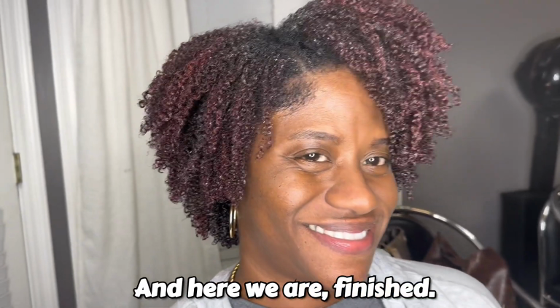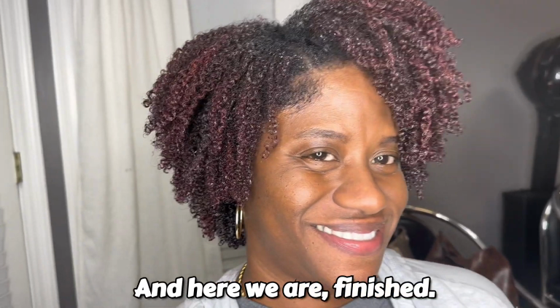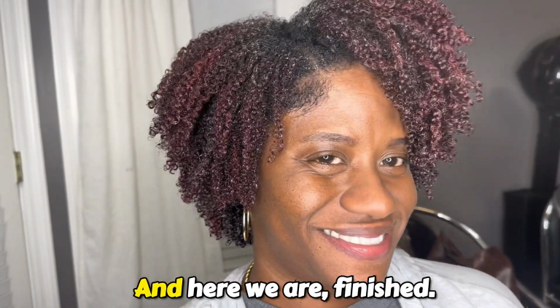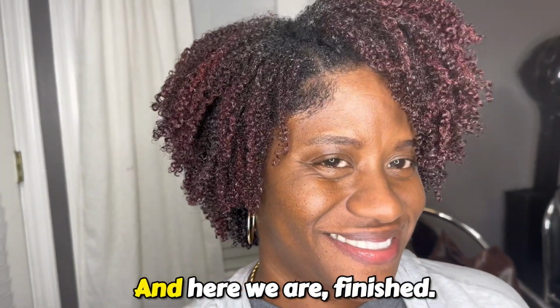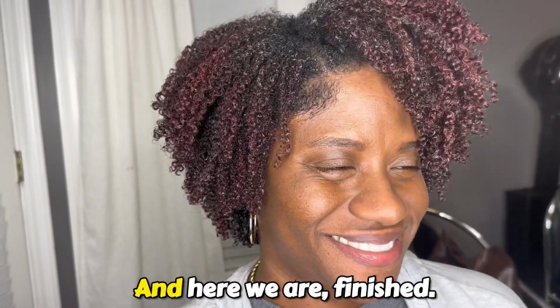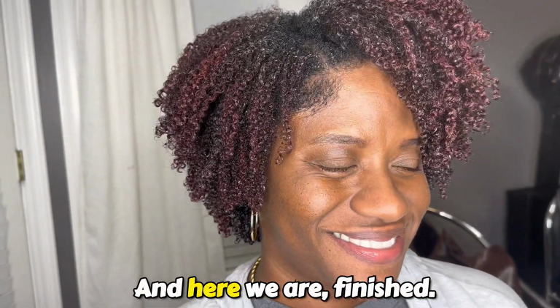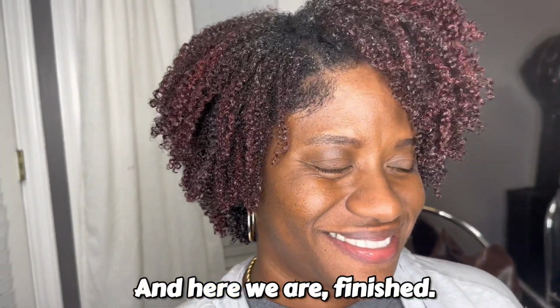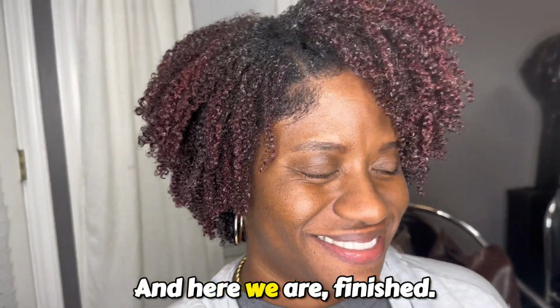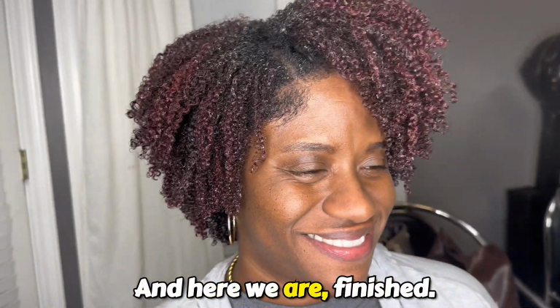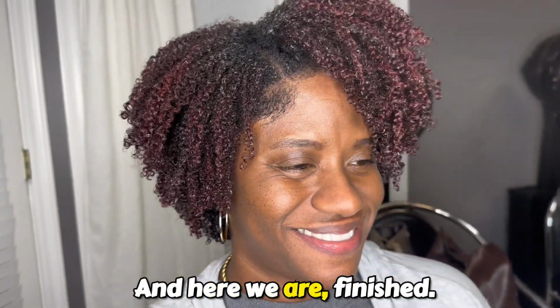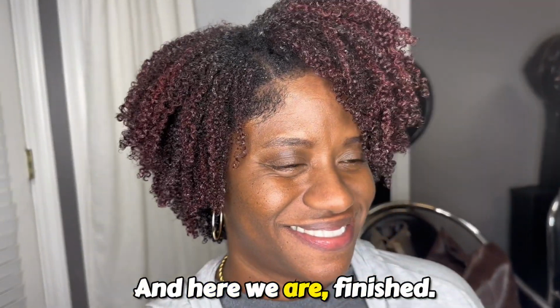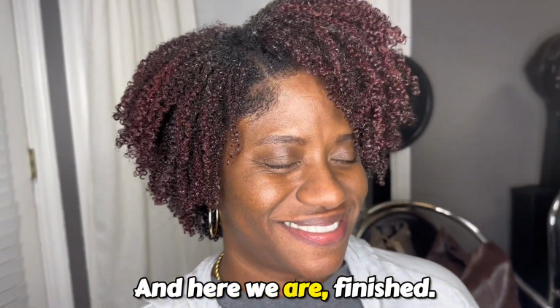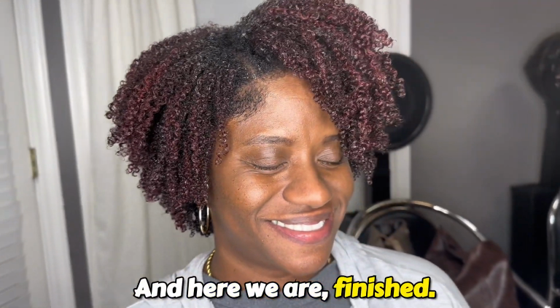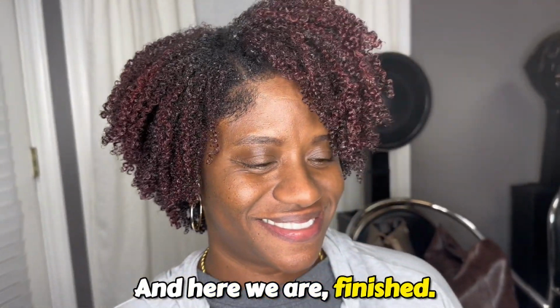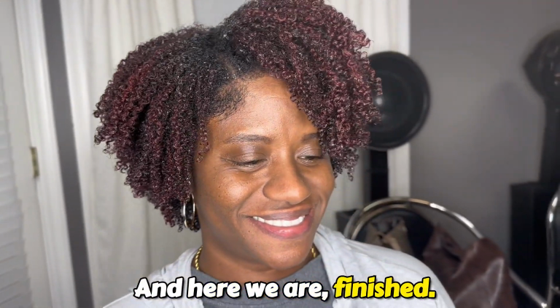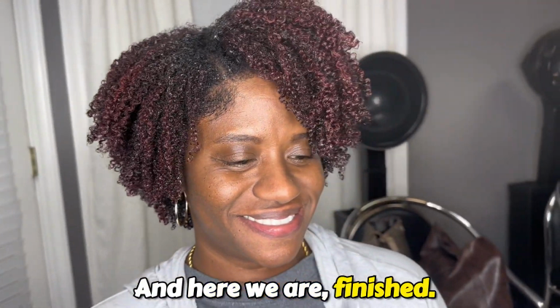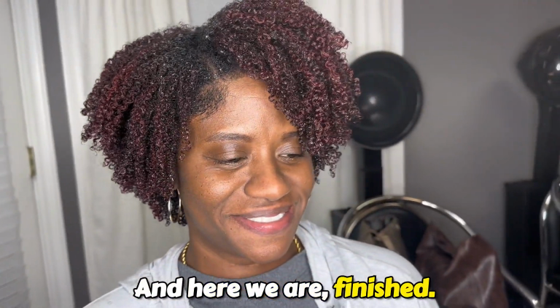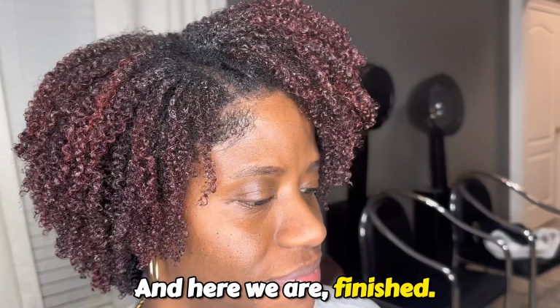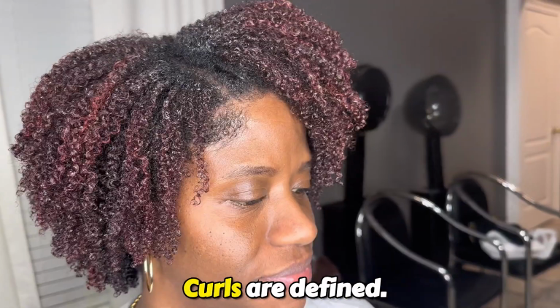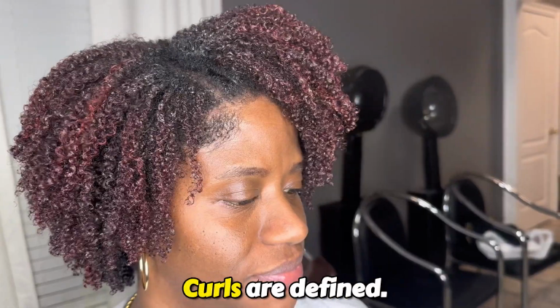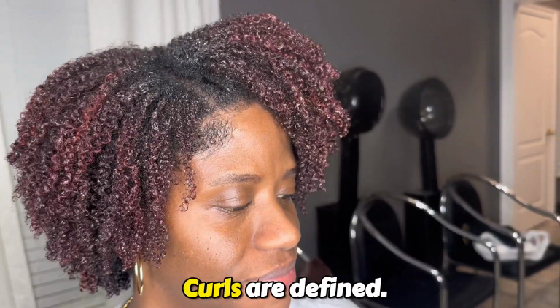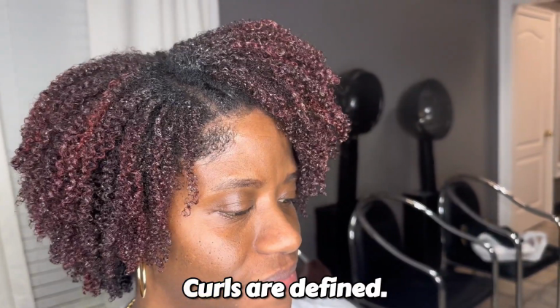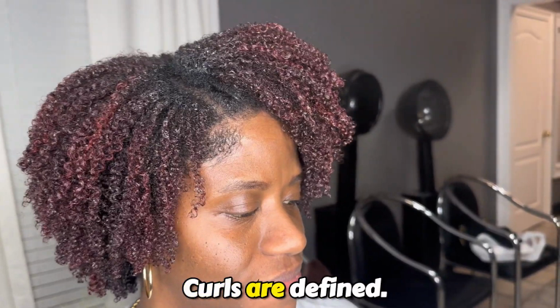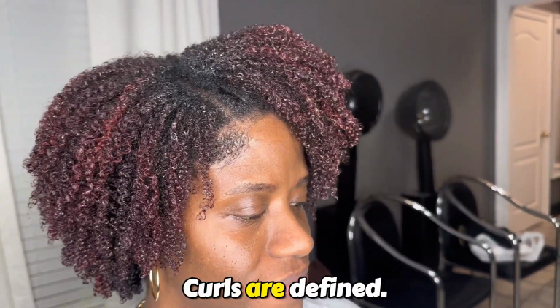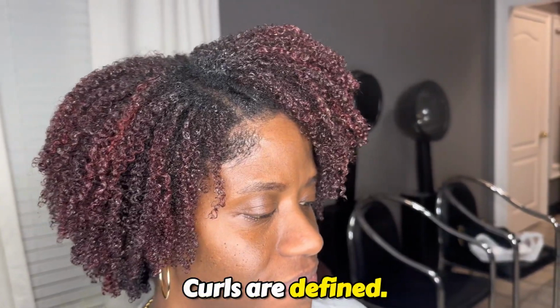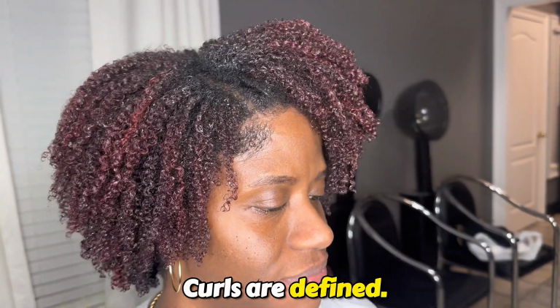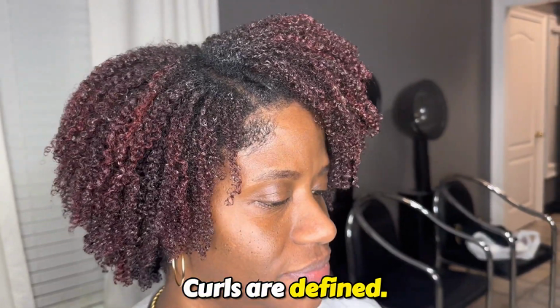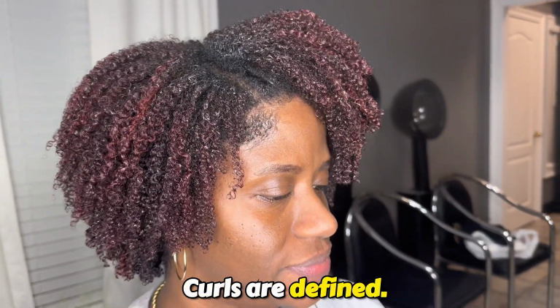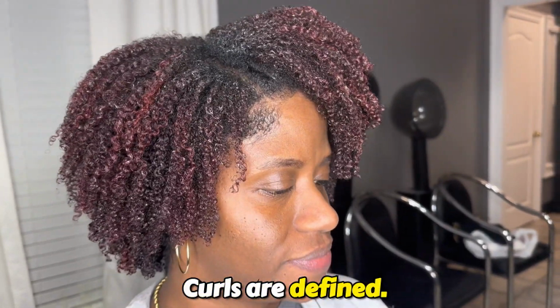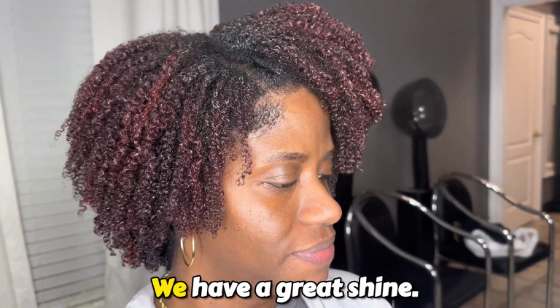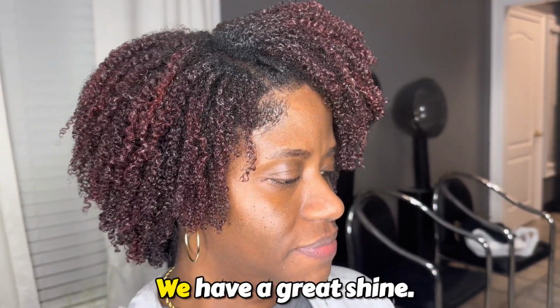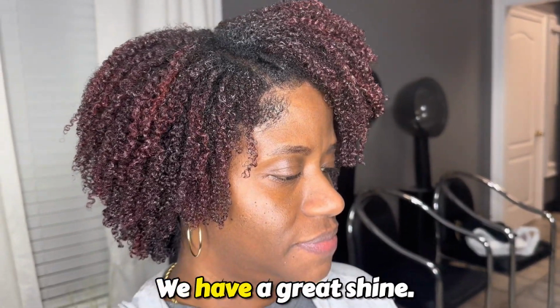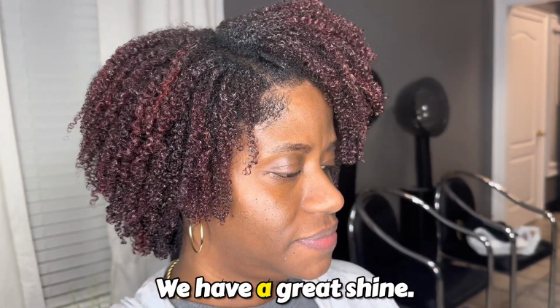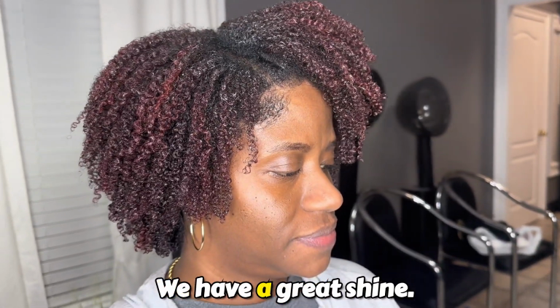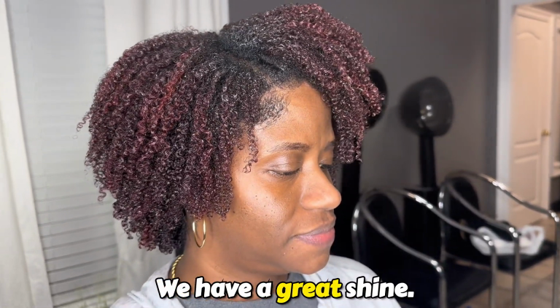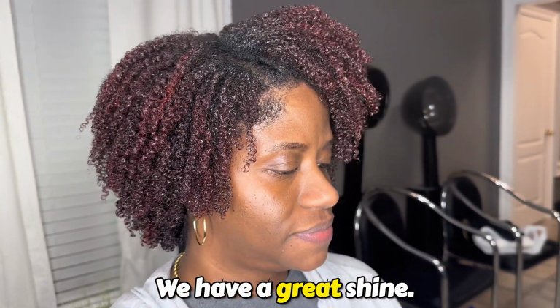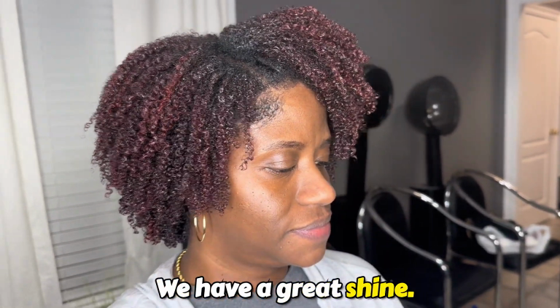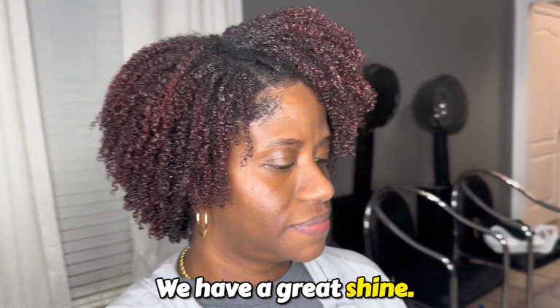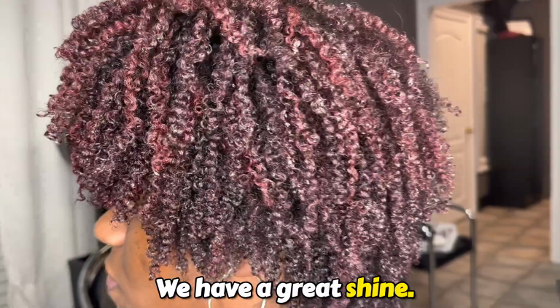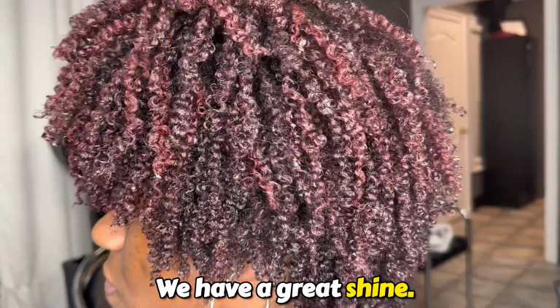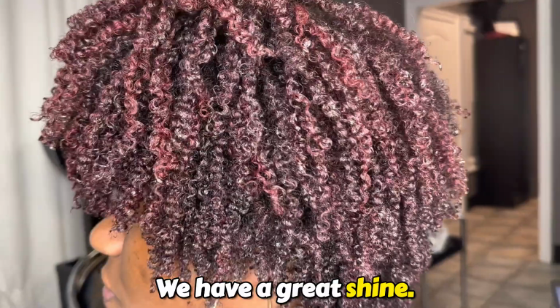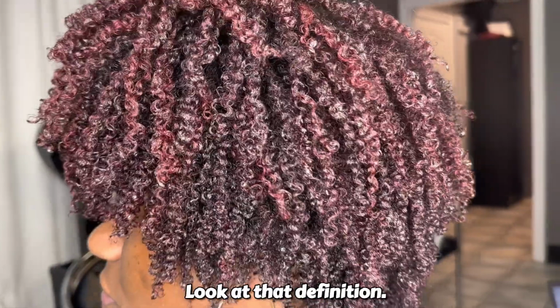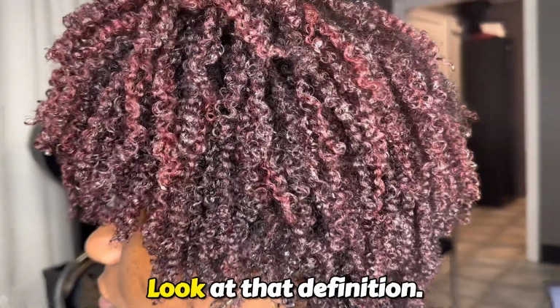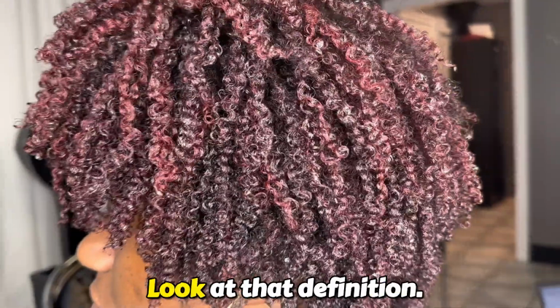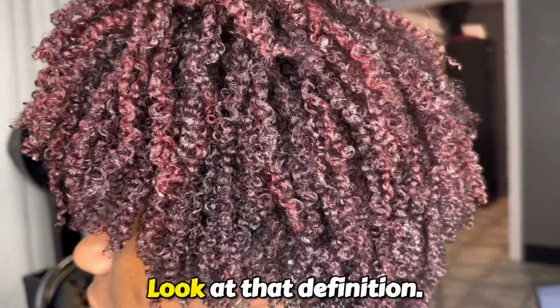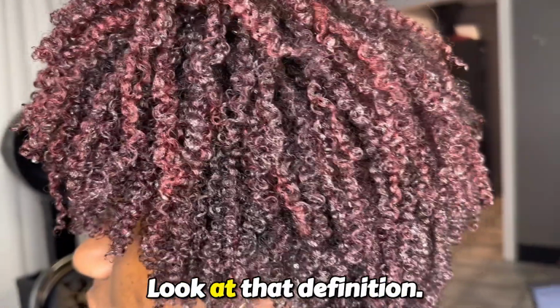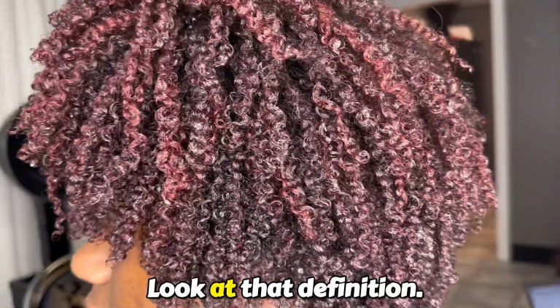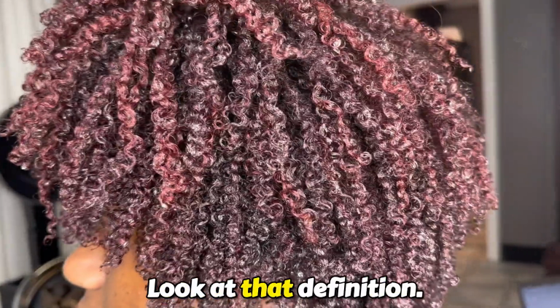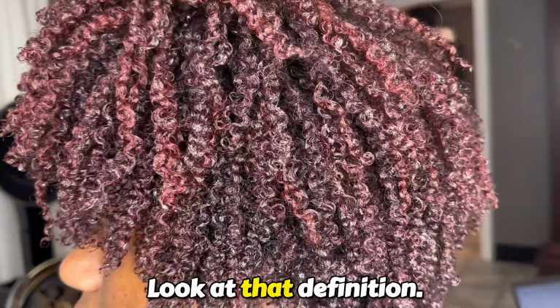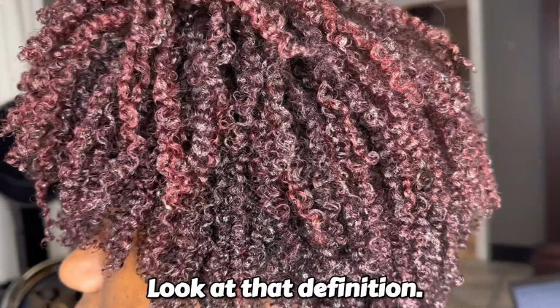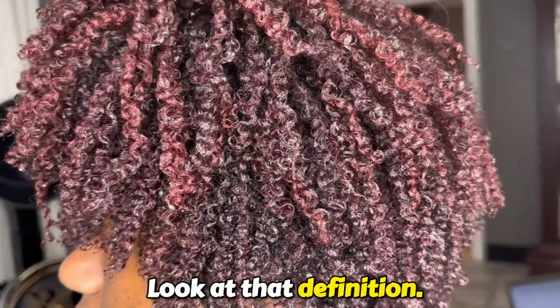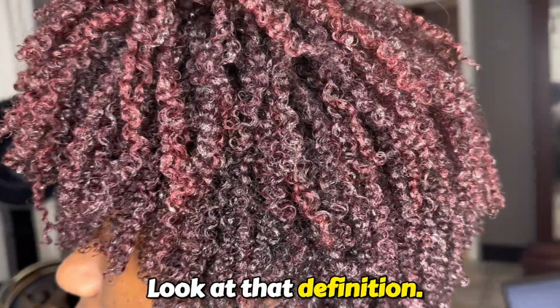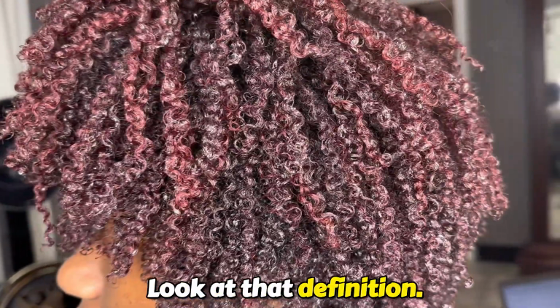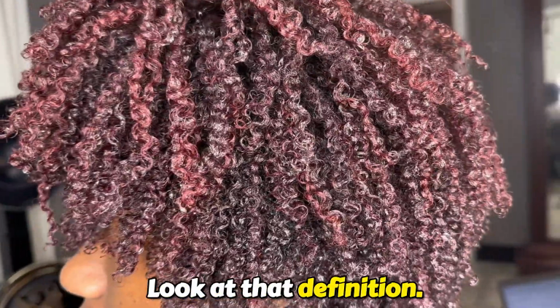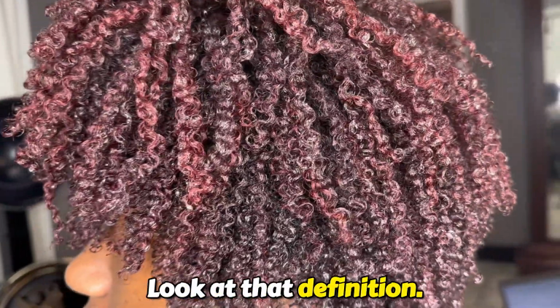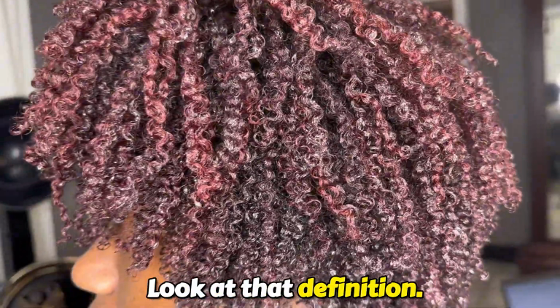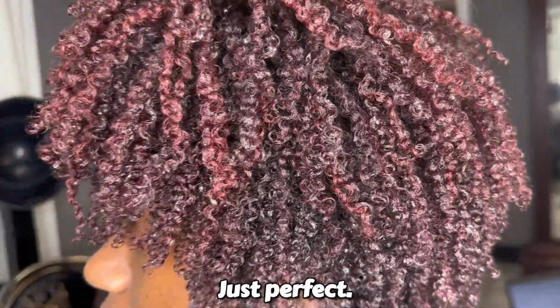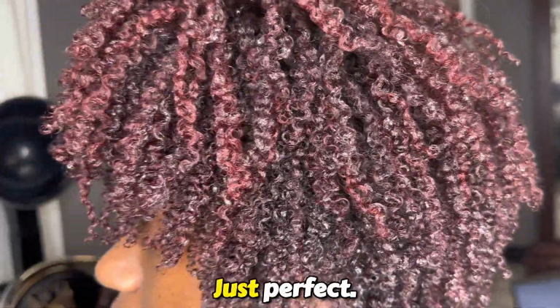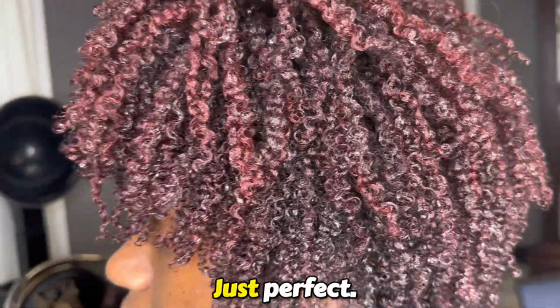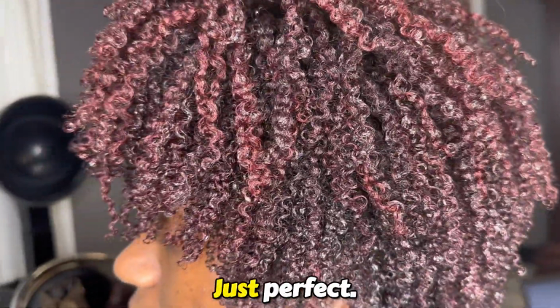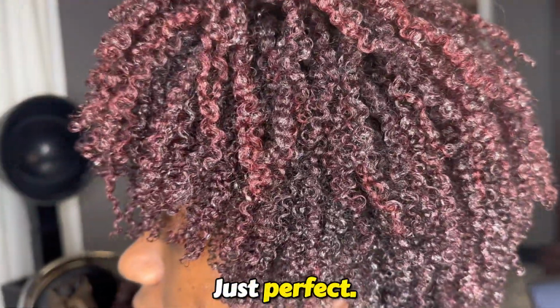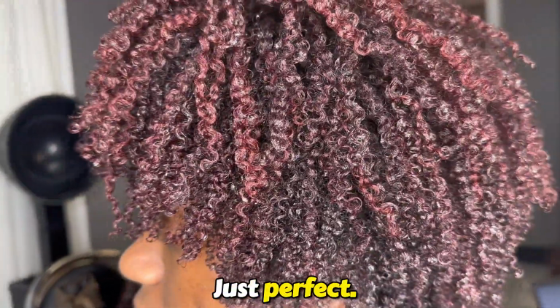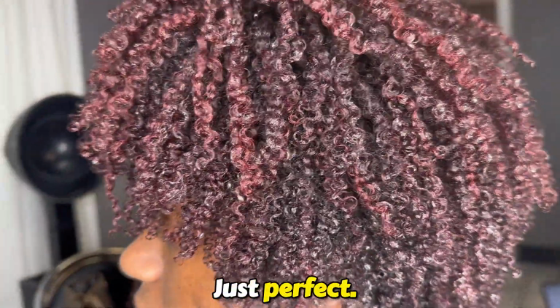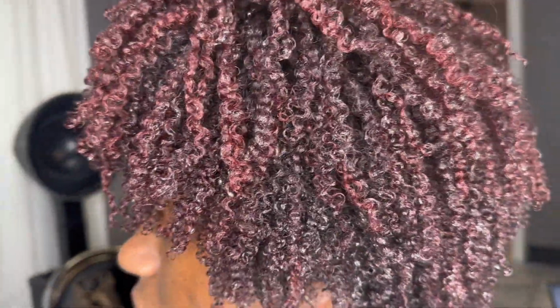And here we are, finished. Curls are defined. We have a great shine. Look at that definition — just perfect.